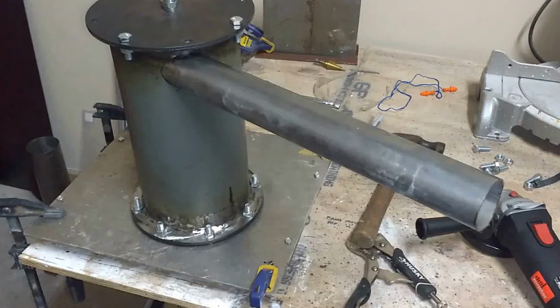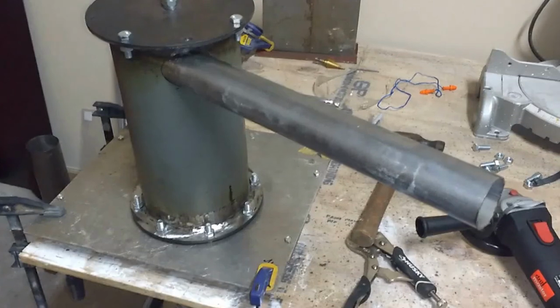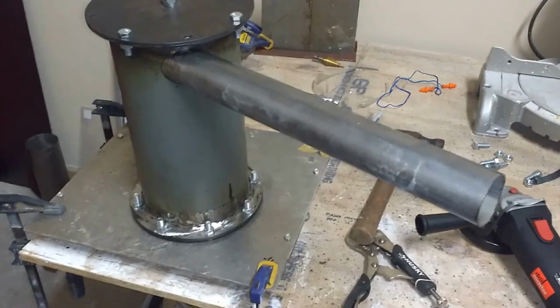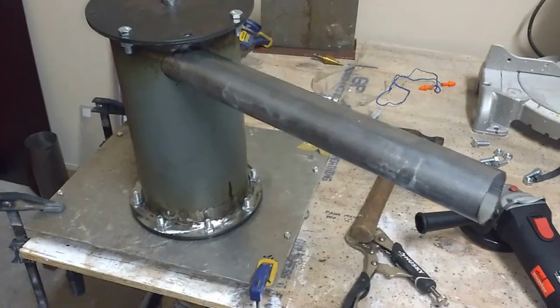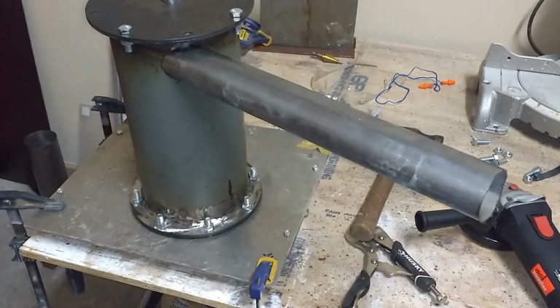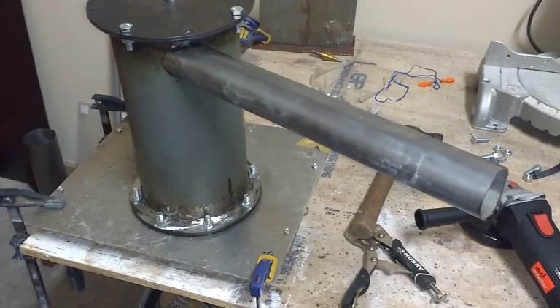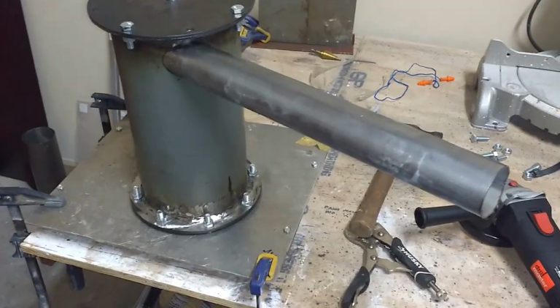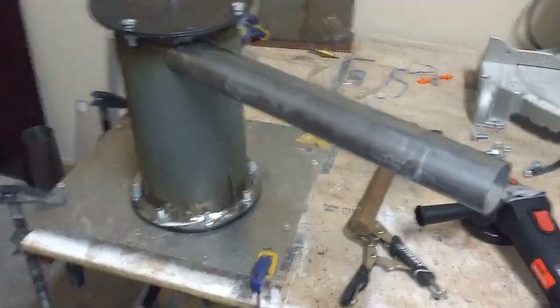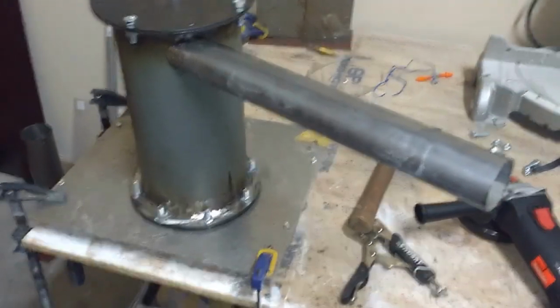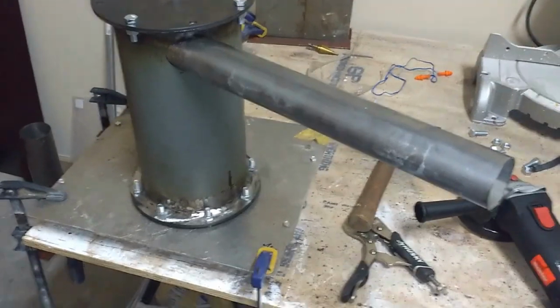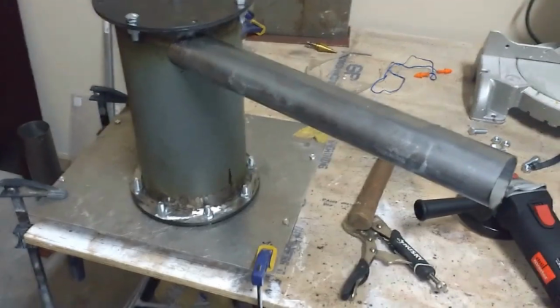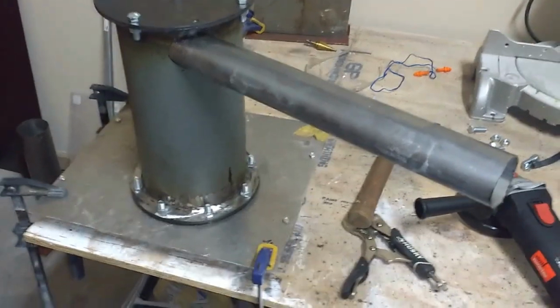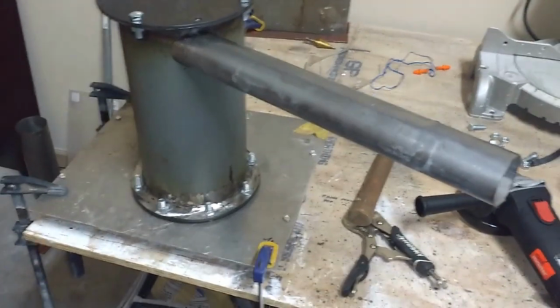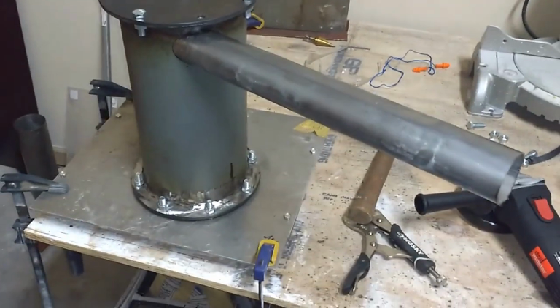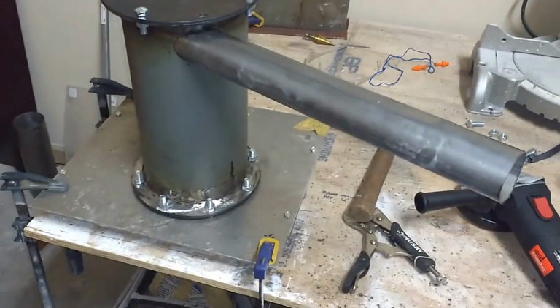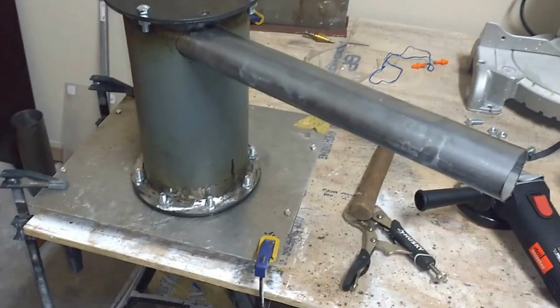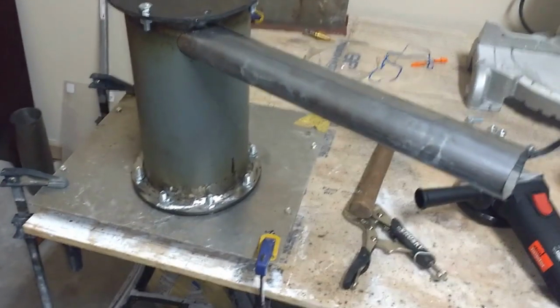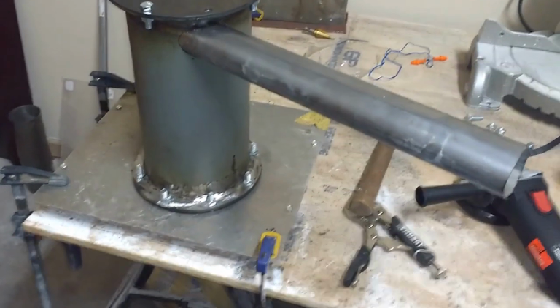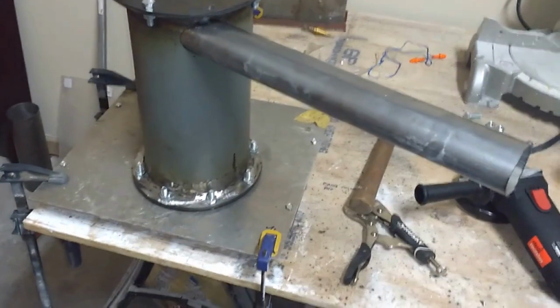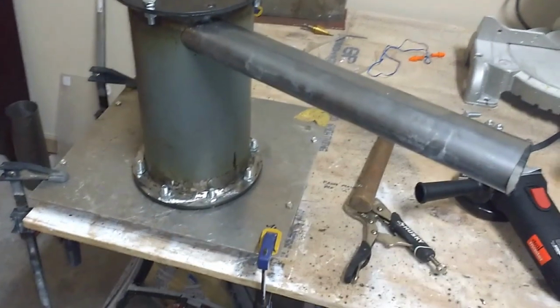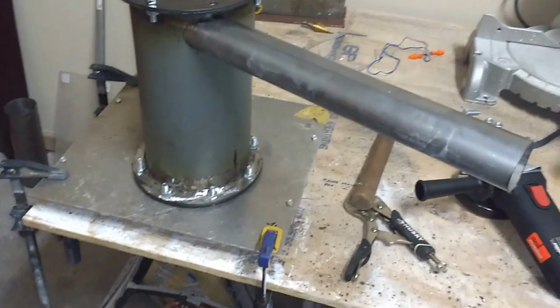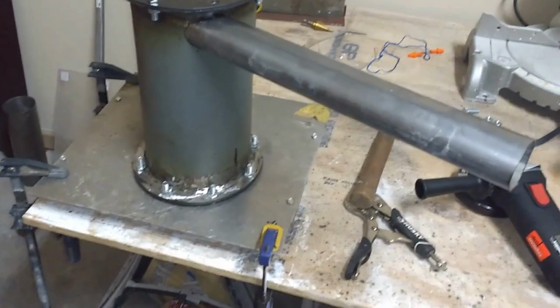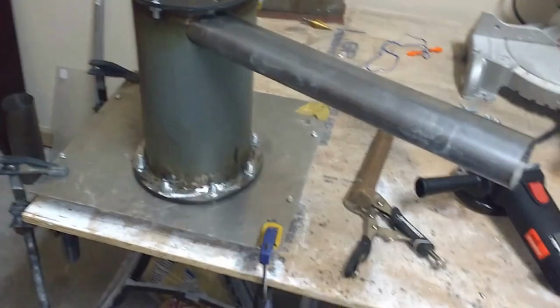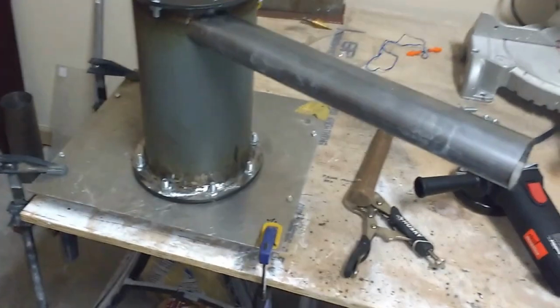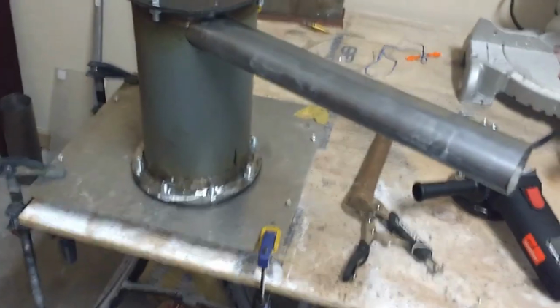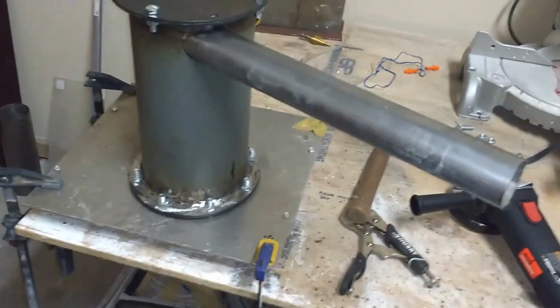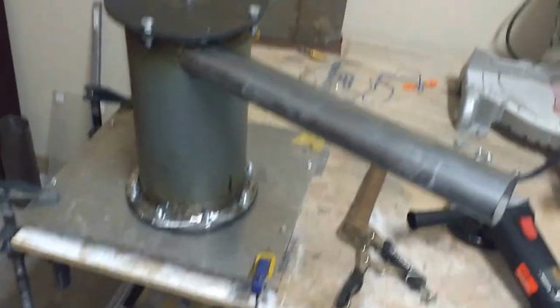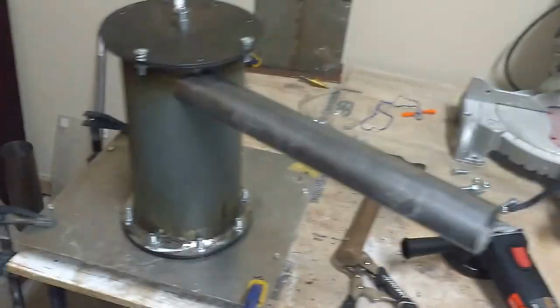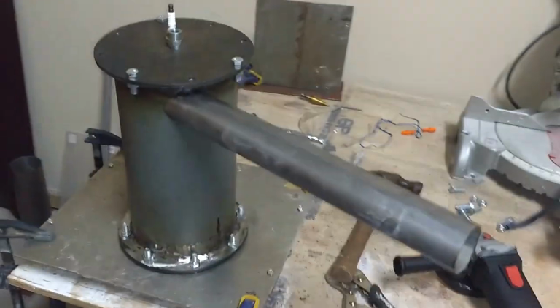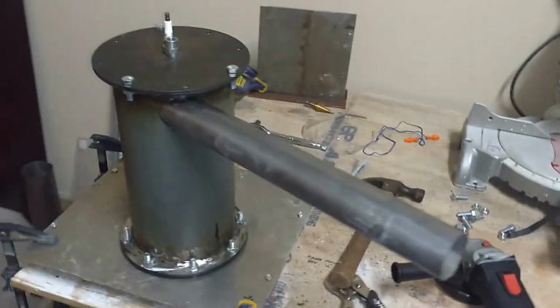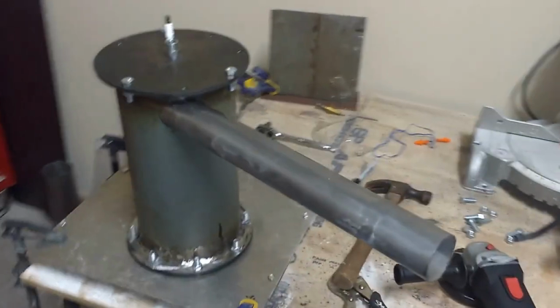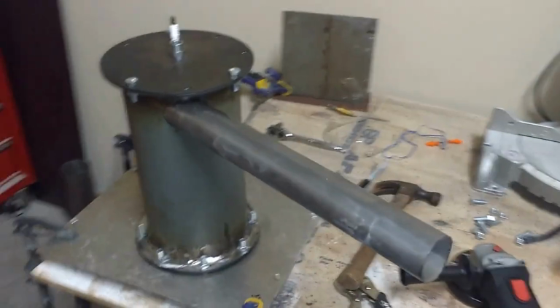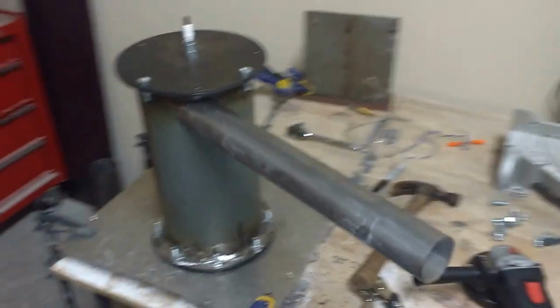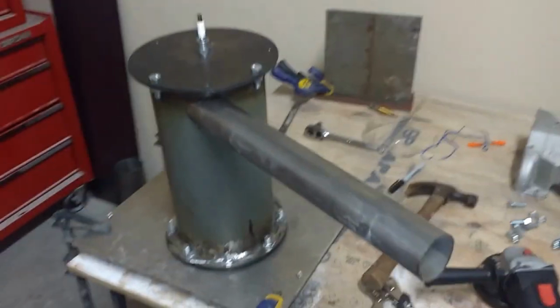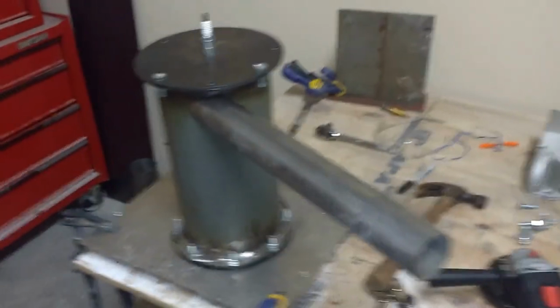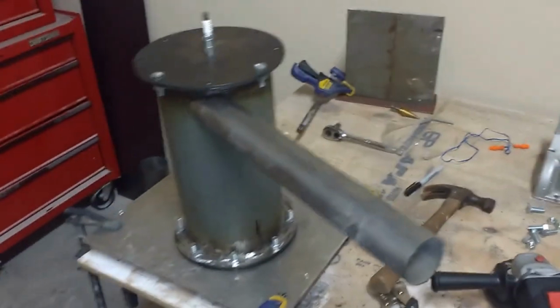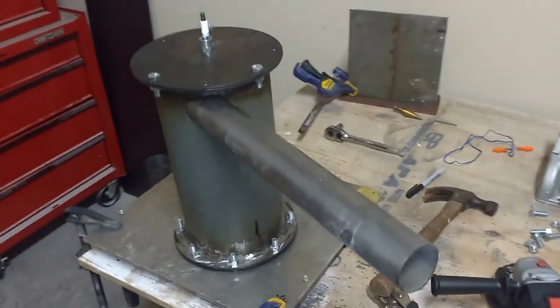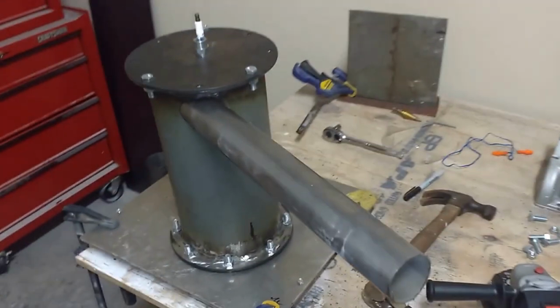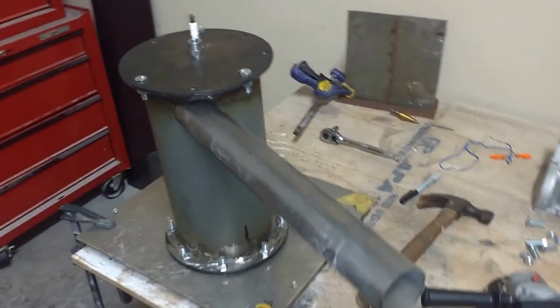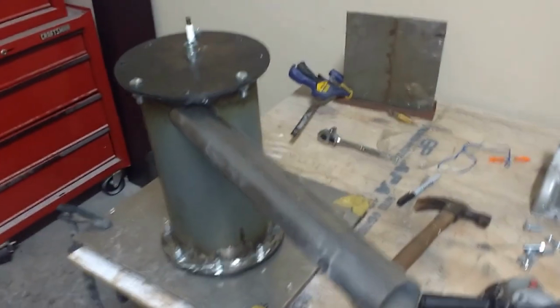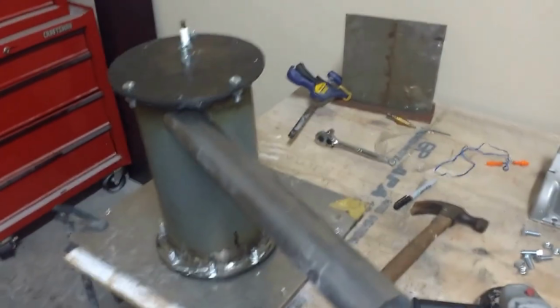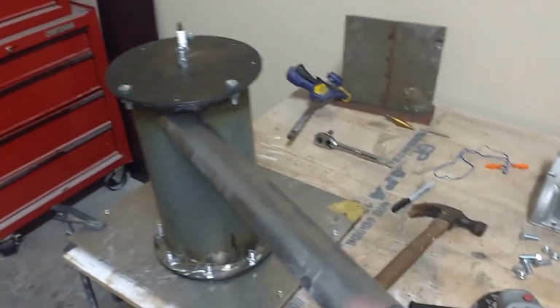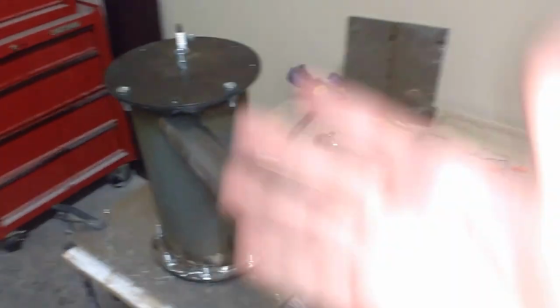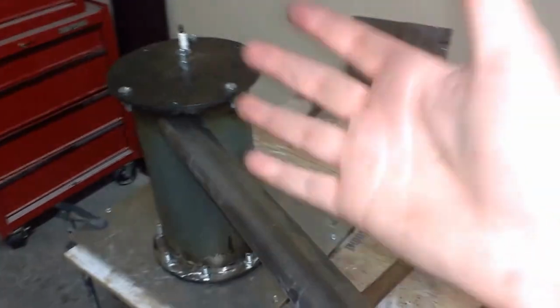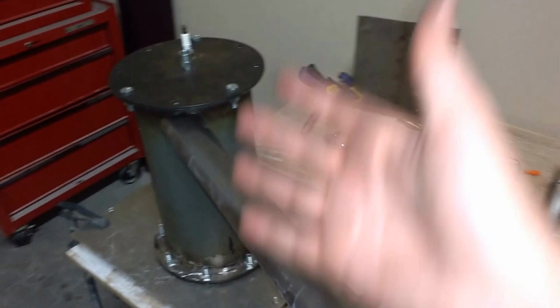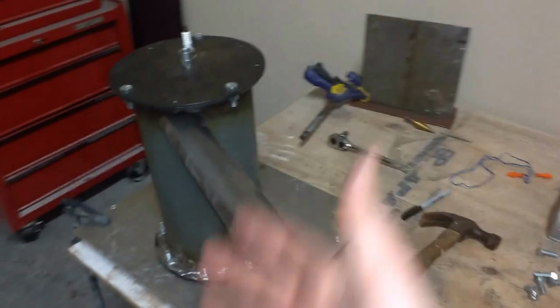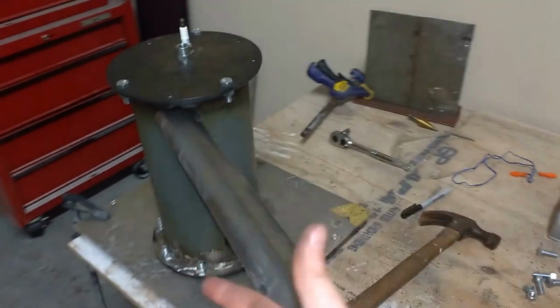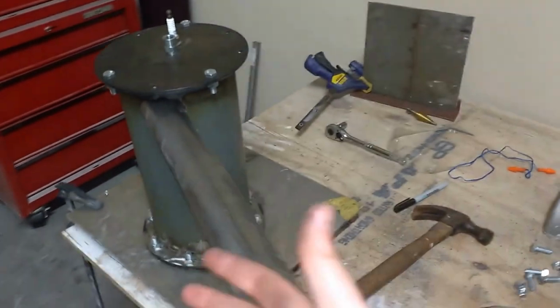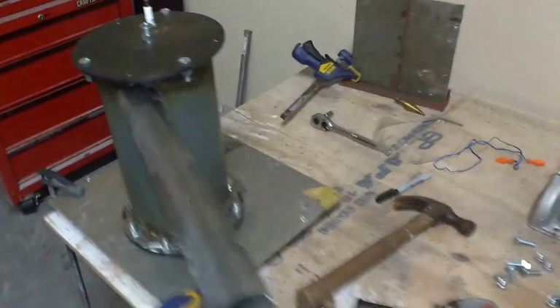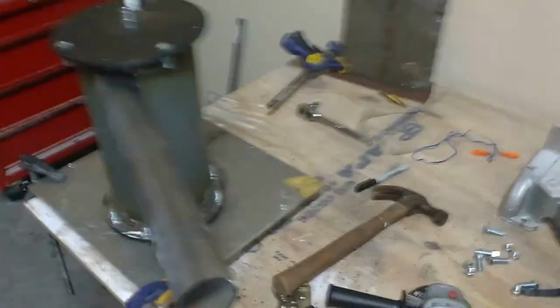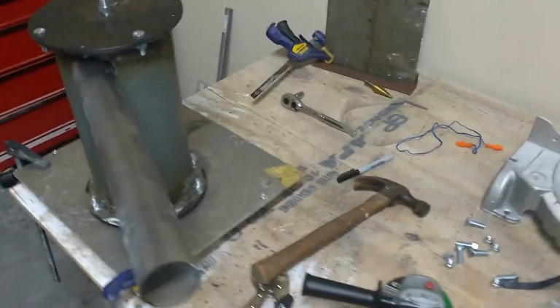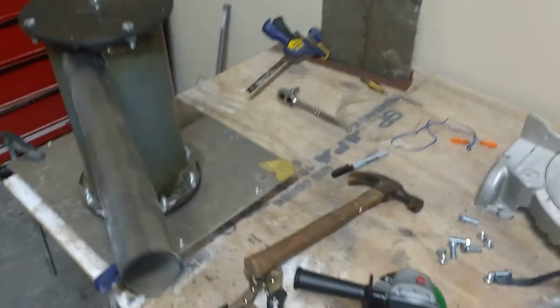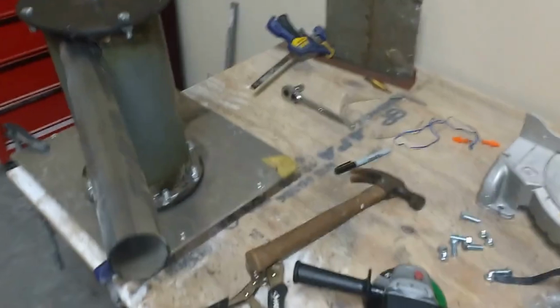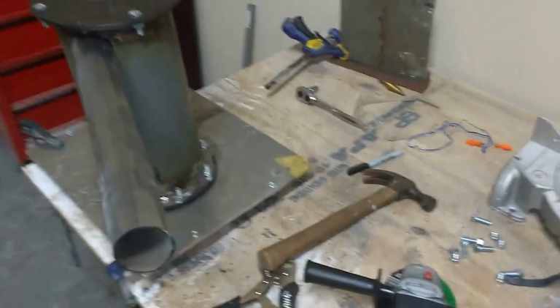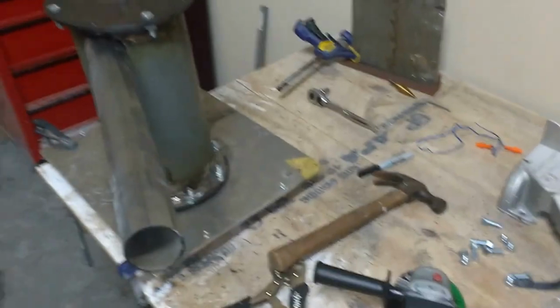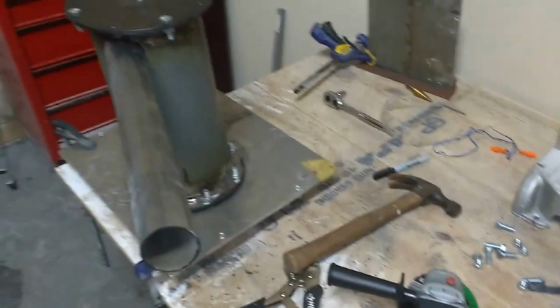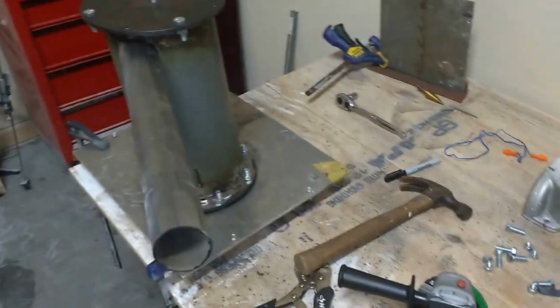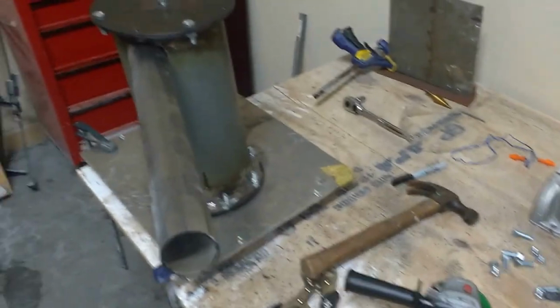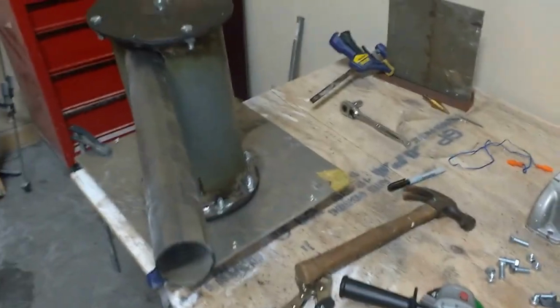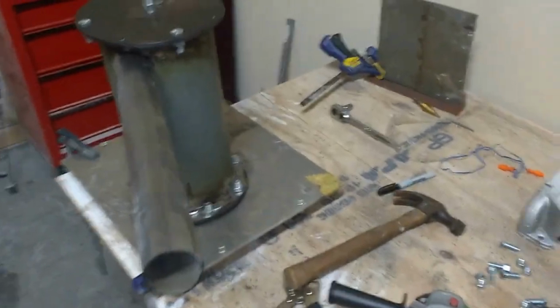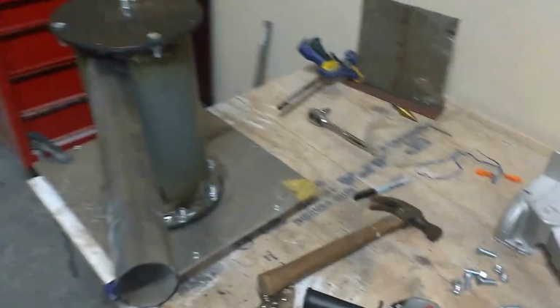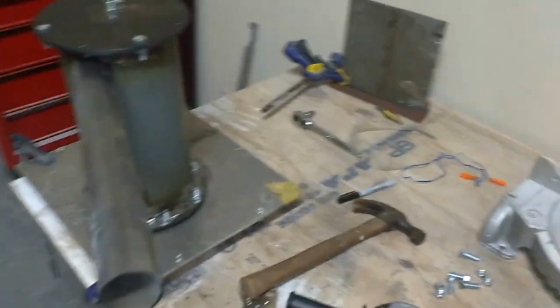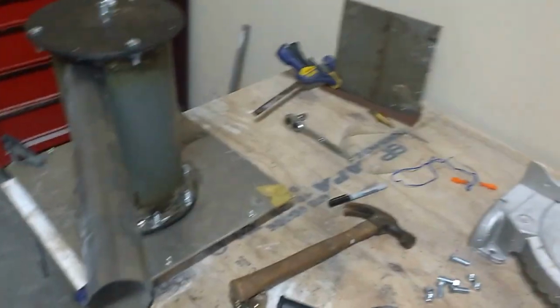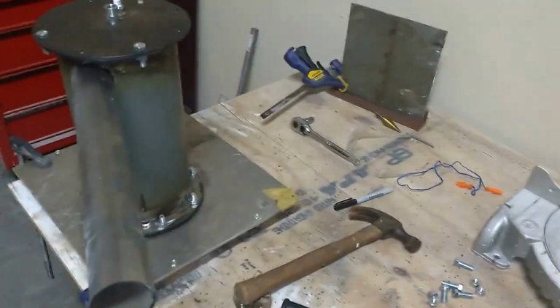Here's a quick overview of the current state of the jet engine. This right here is the main combustion chamber.